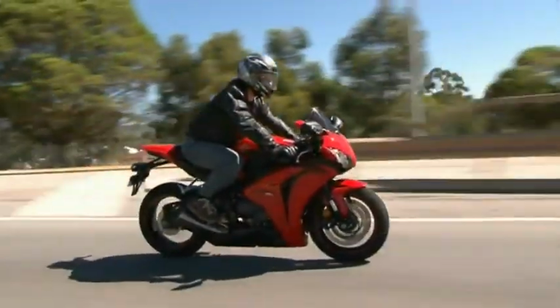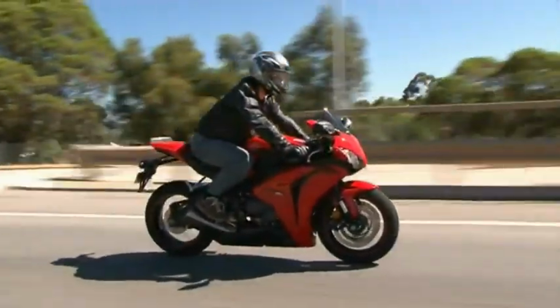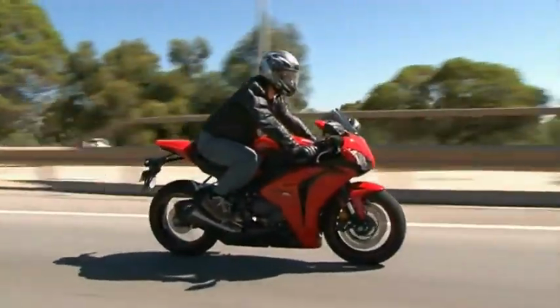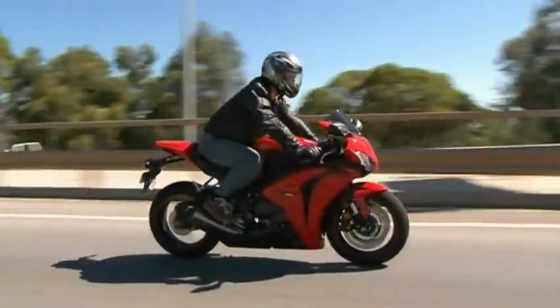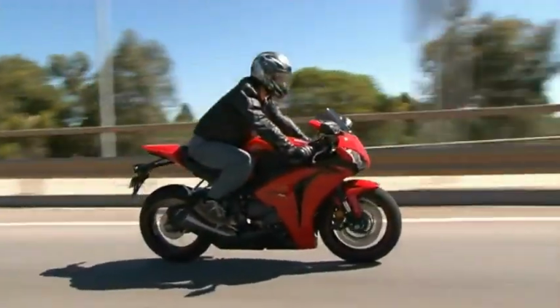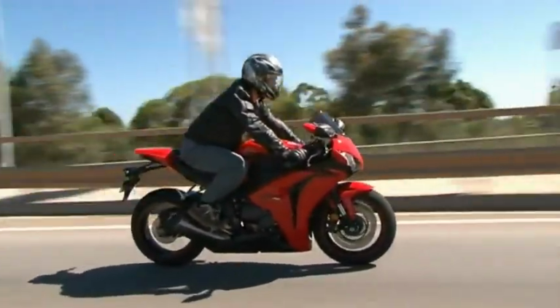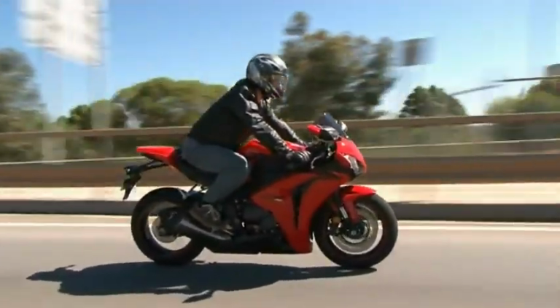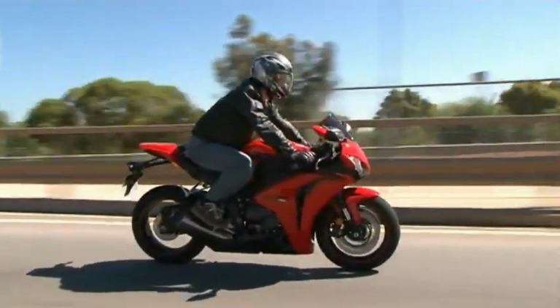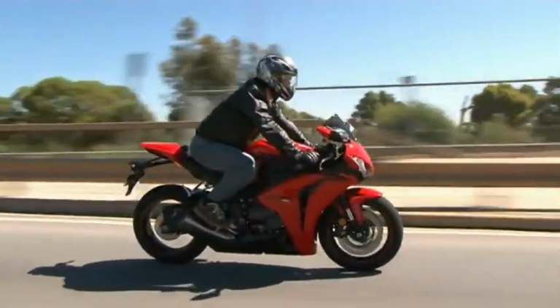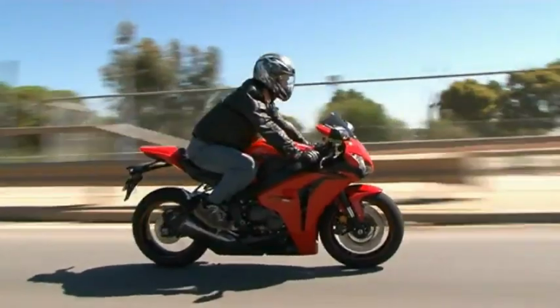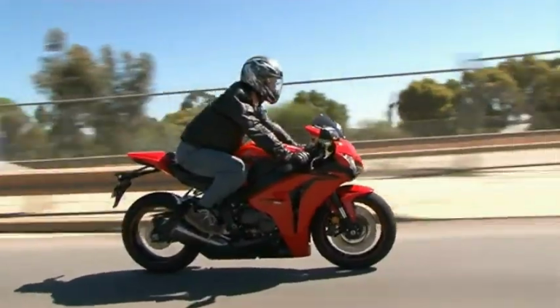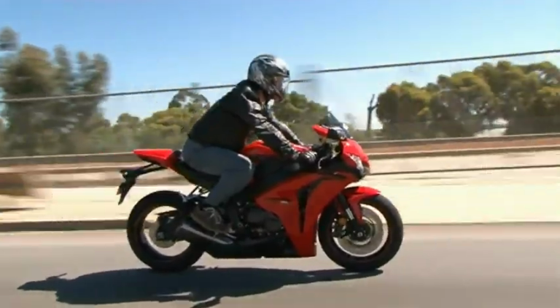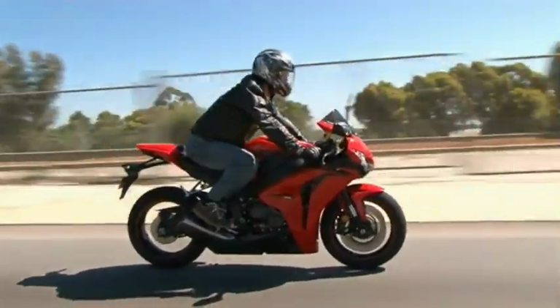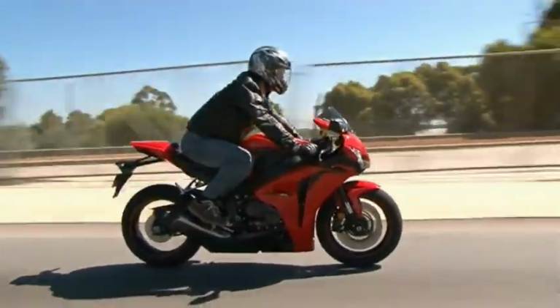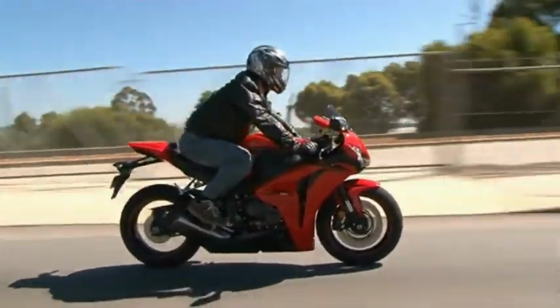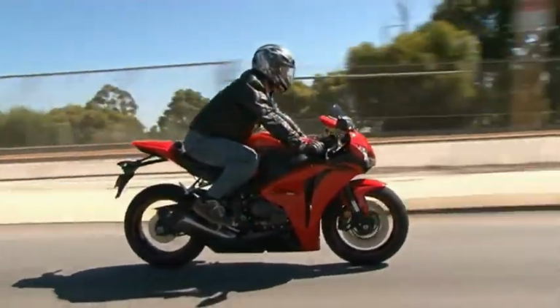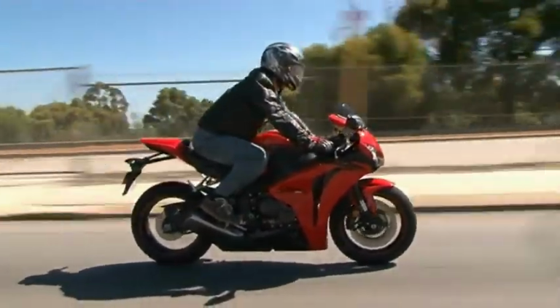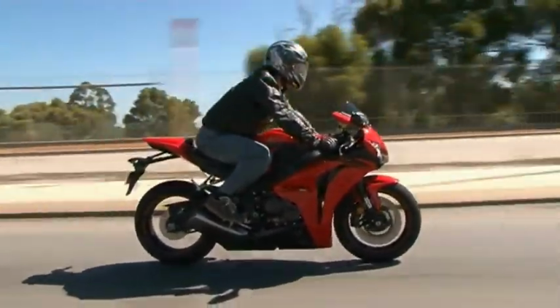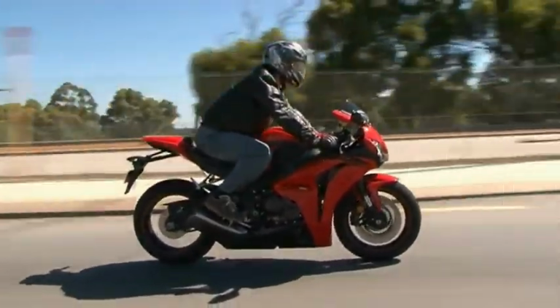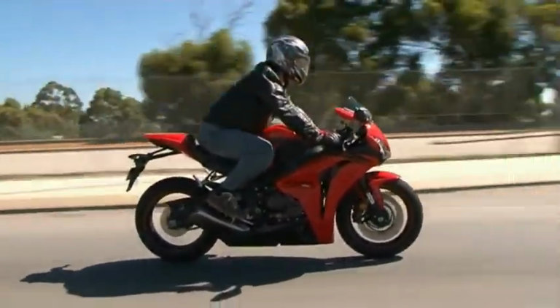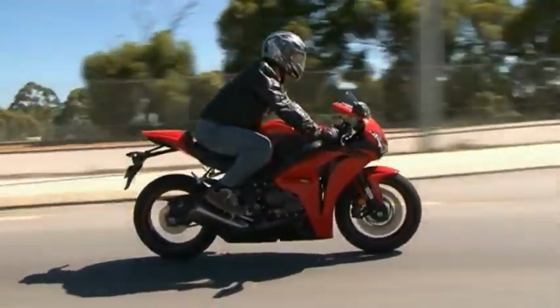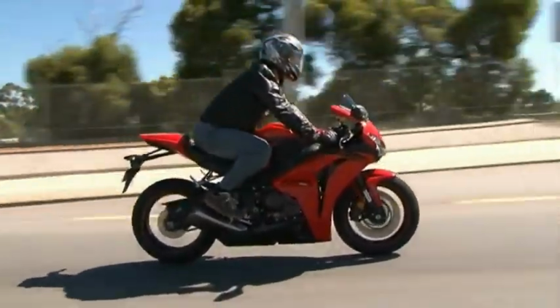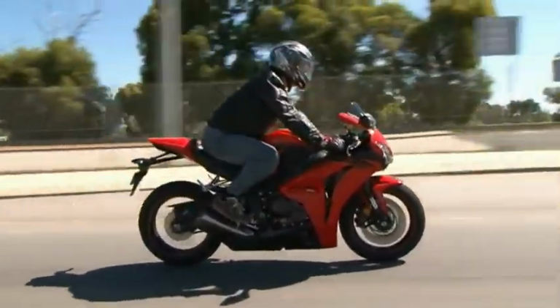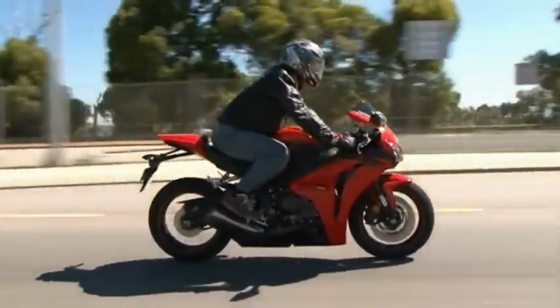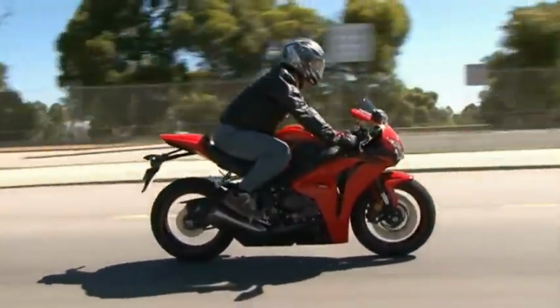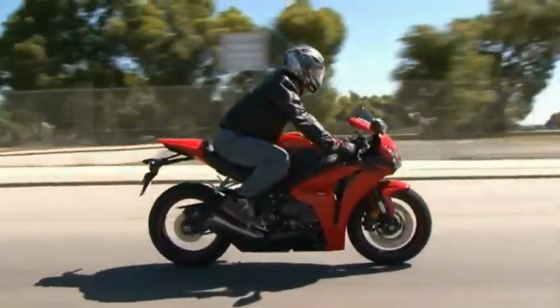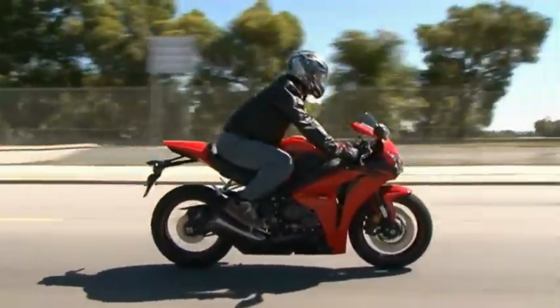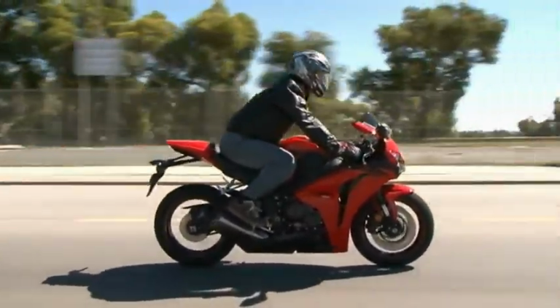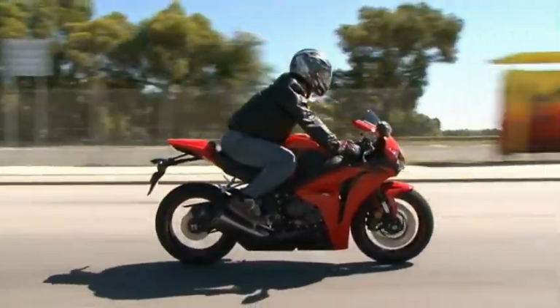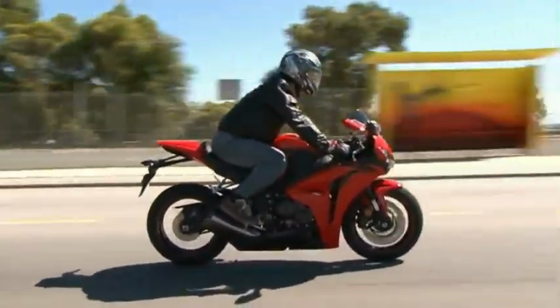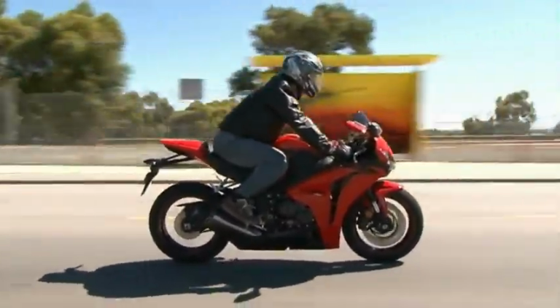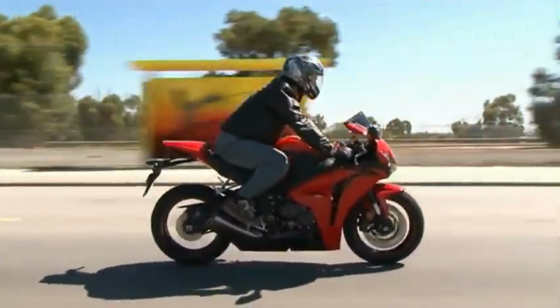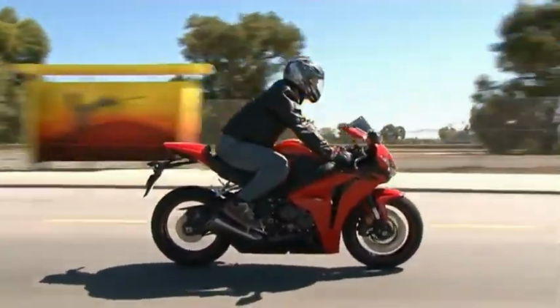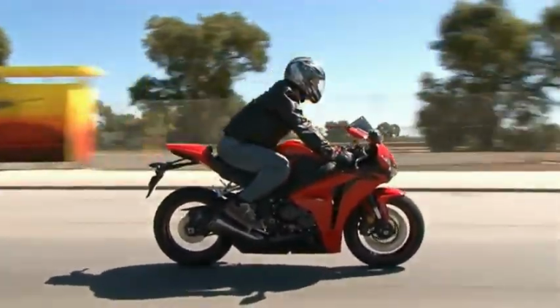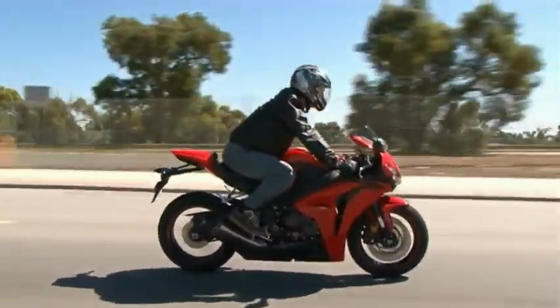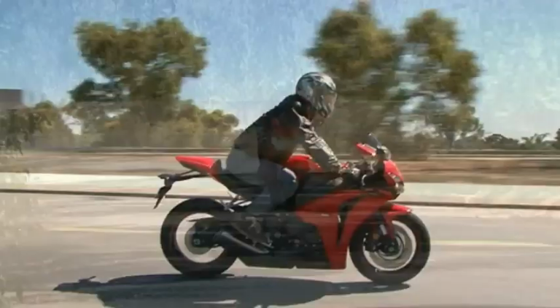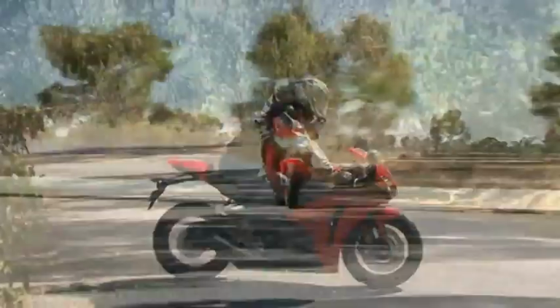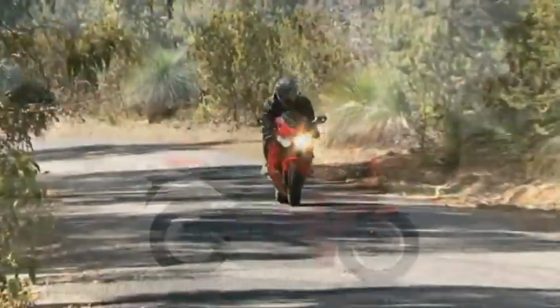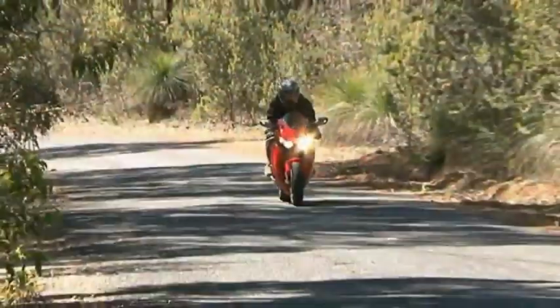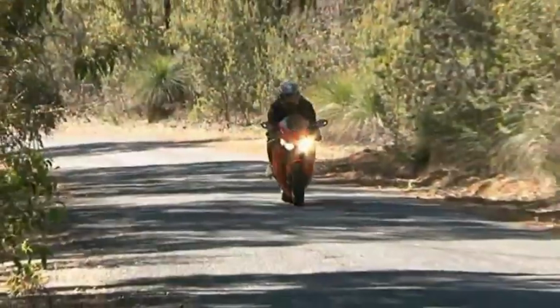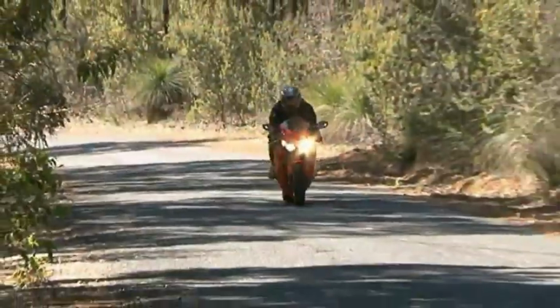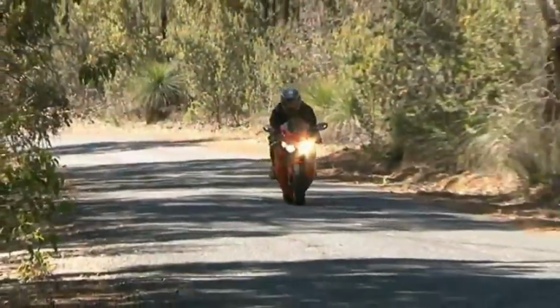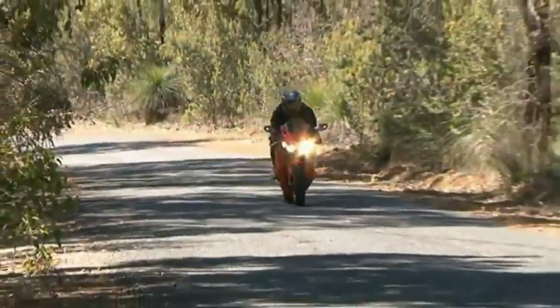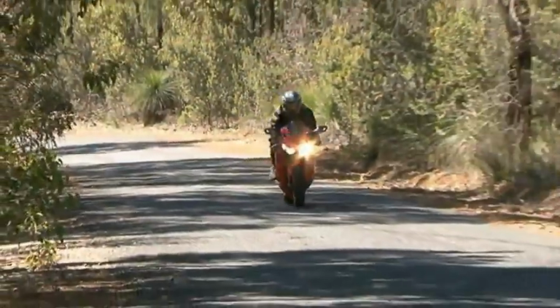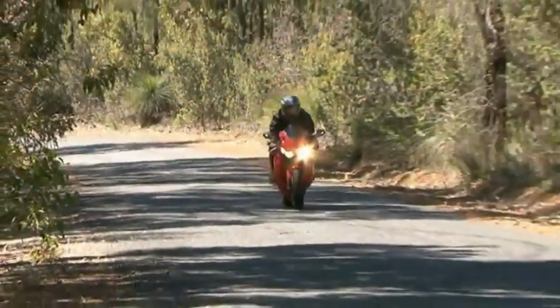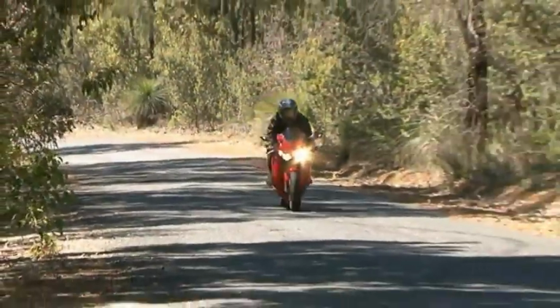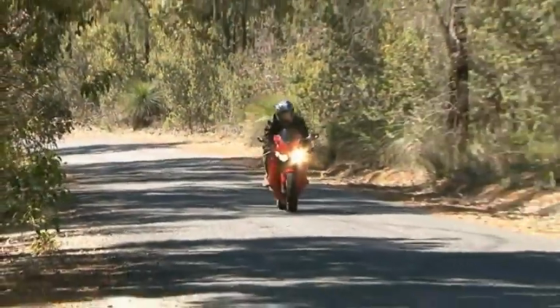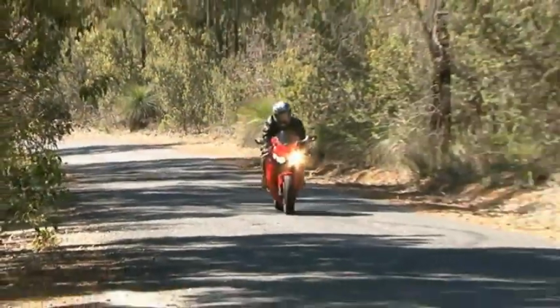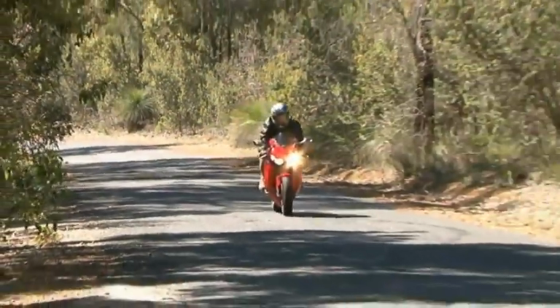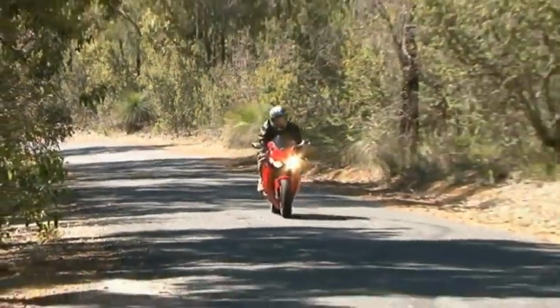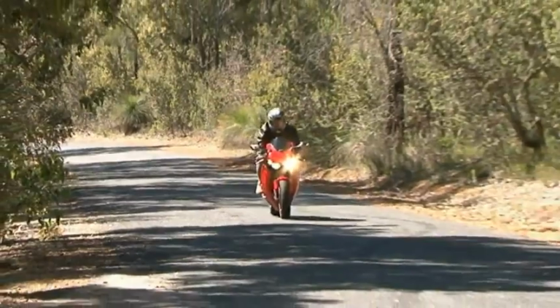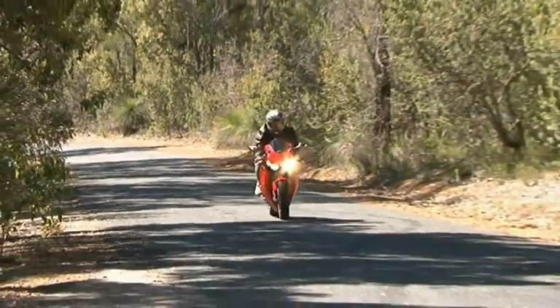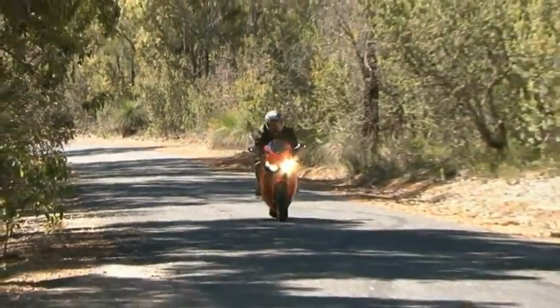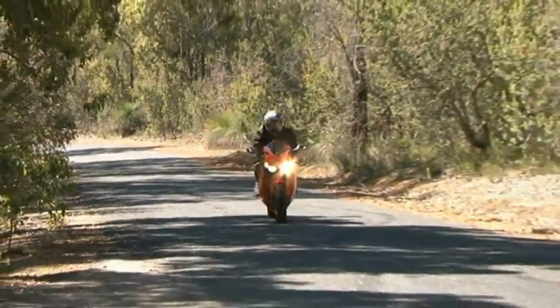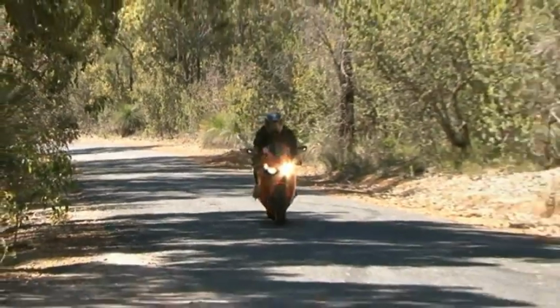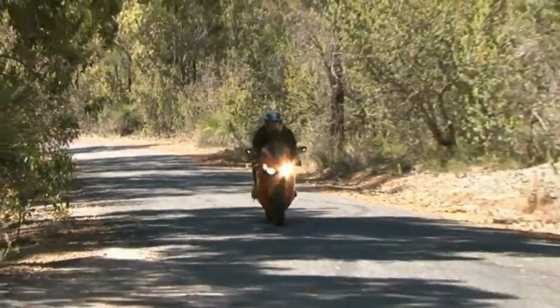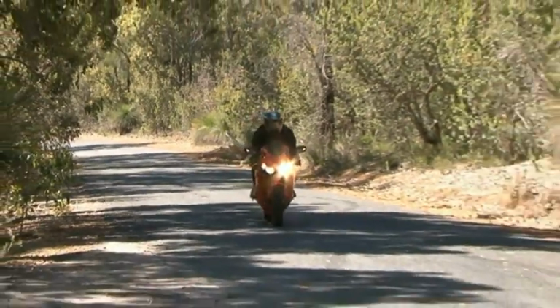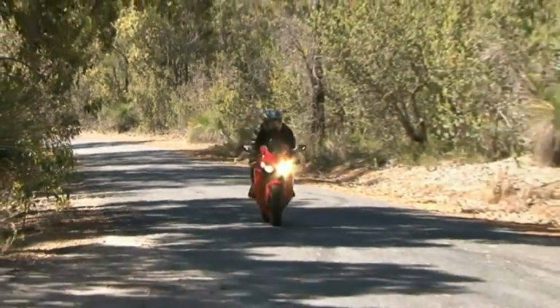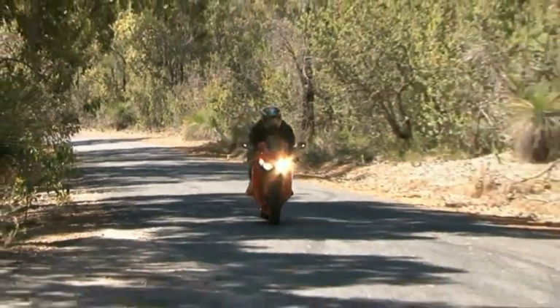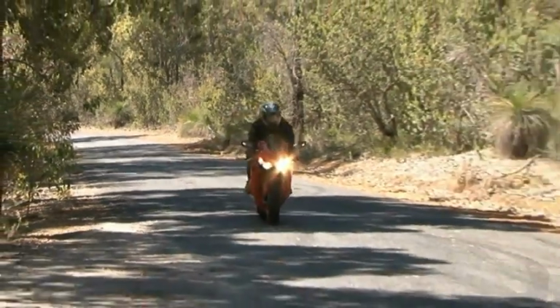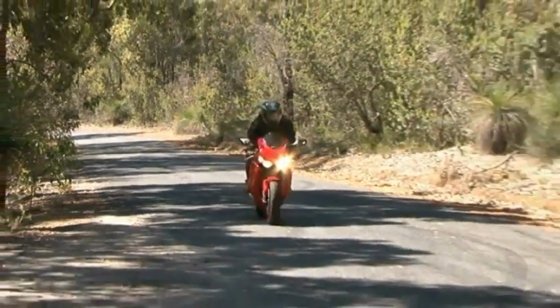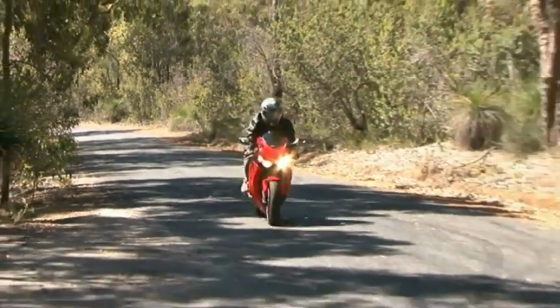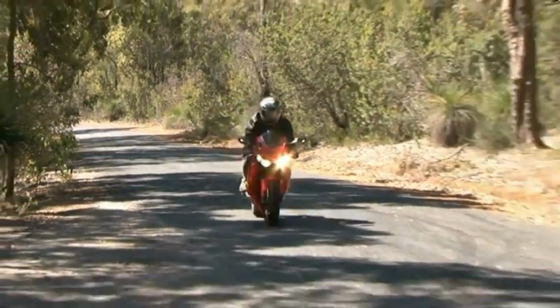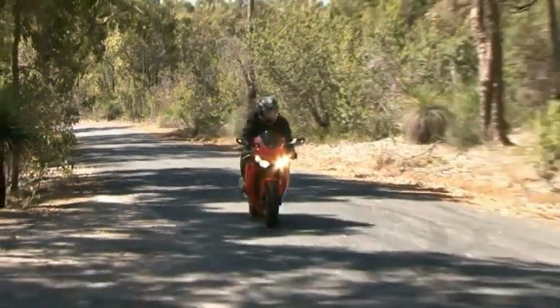It's also very noticeable that Honda have lowered the overall weight and increased the power of the Fireblade. You do the math — this Fireblade really goes.